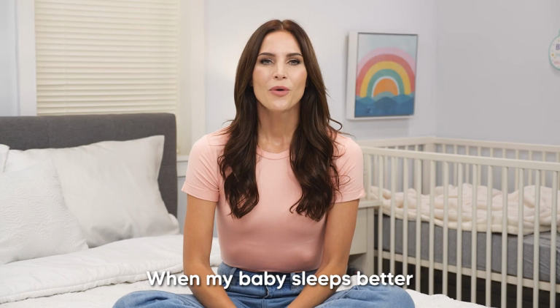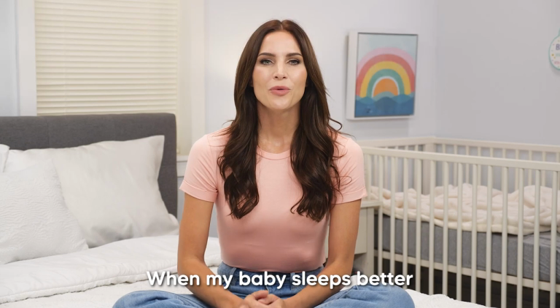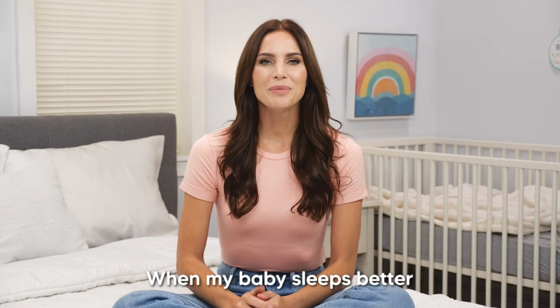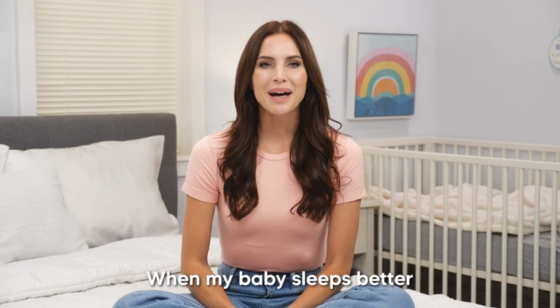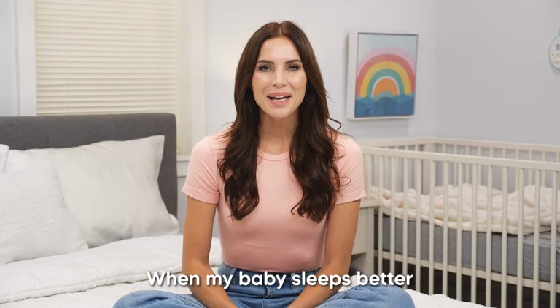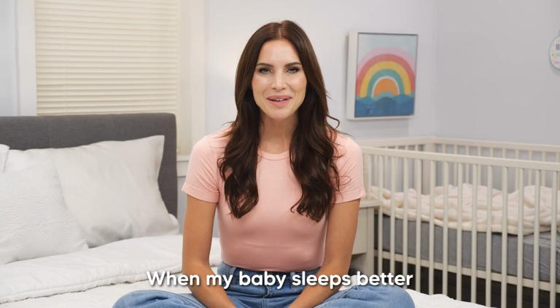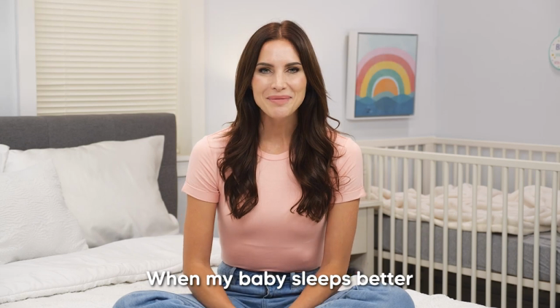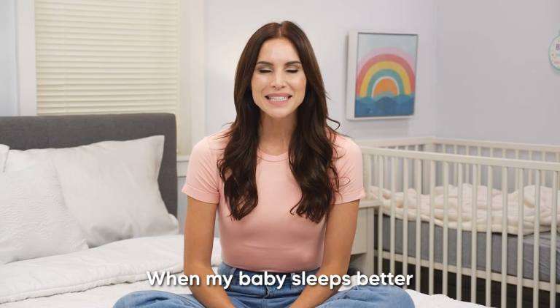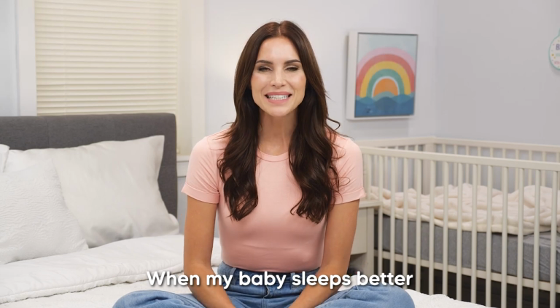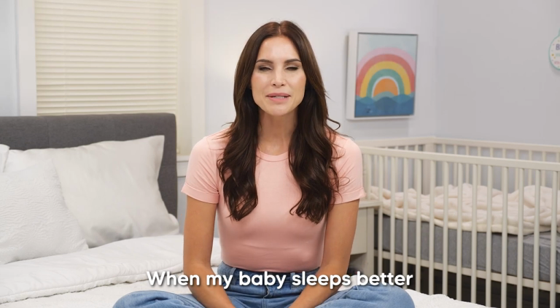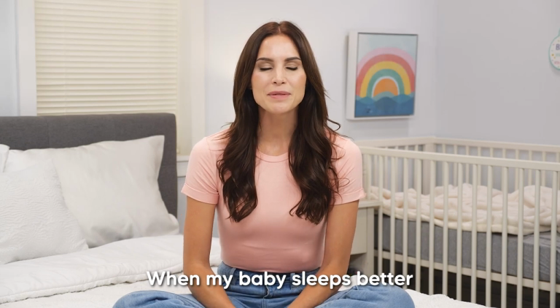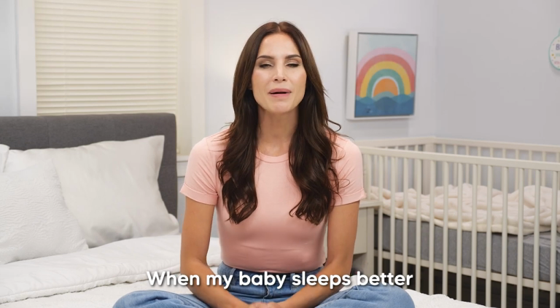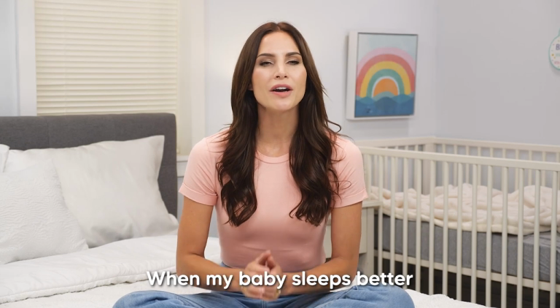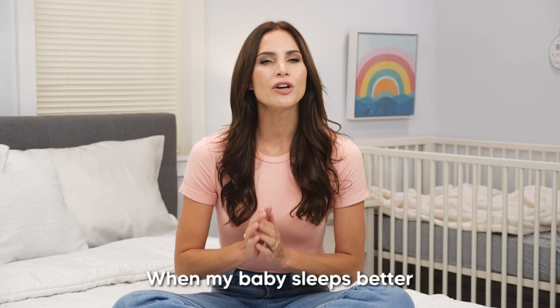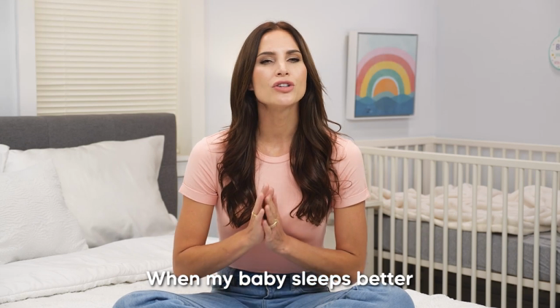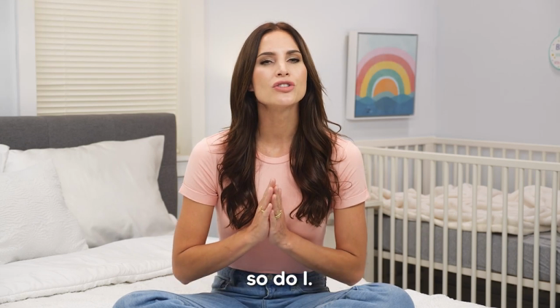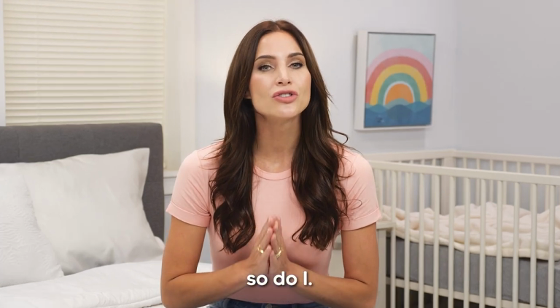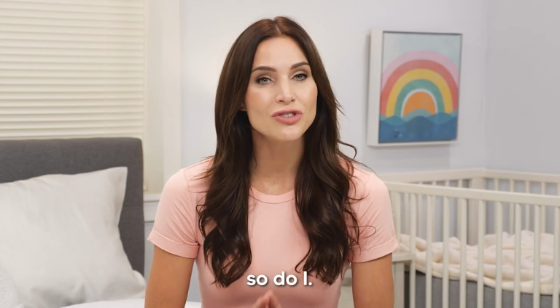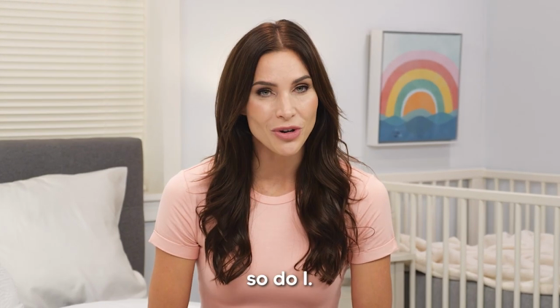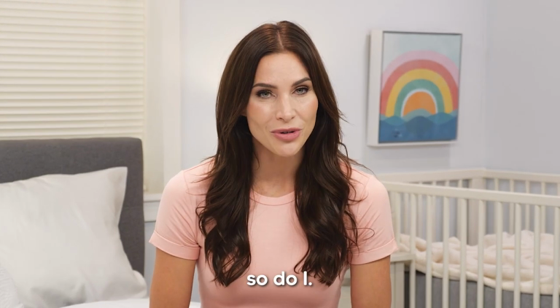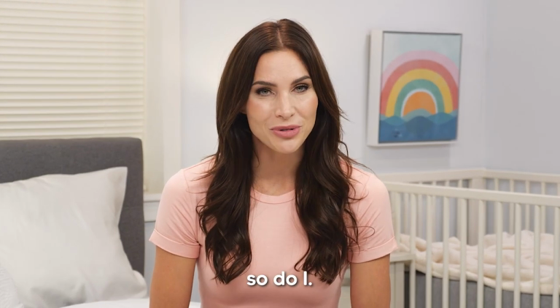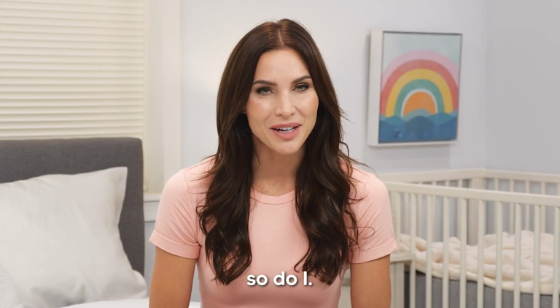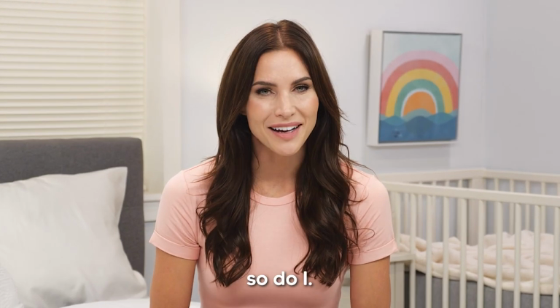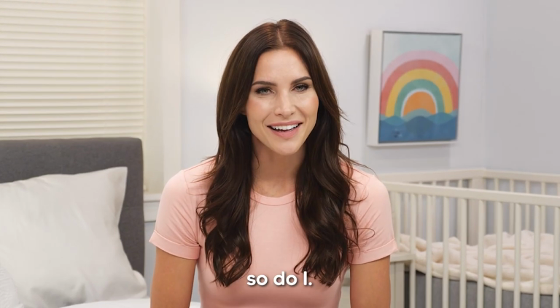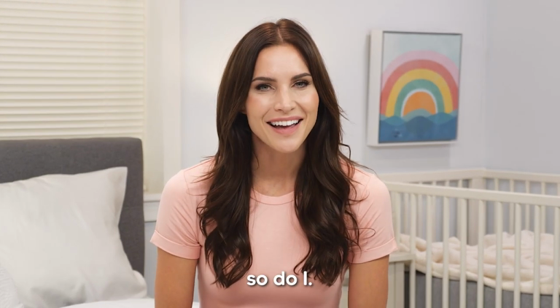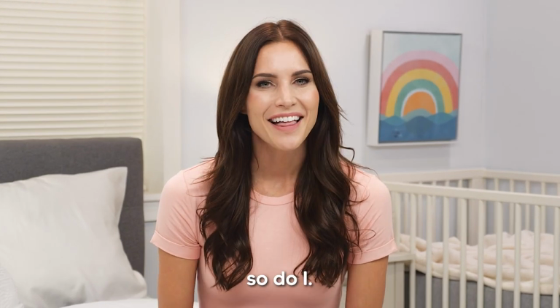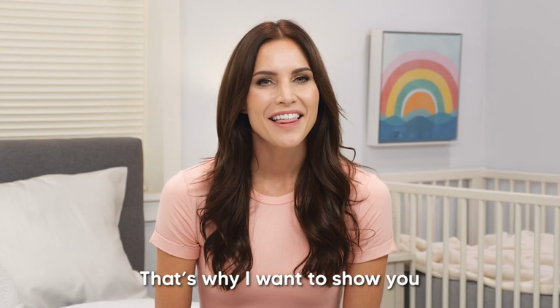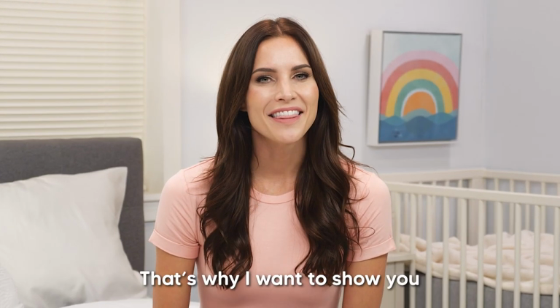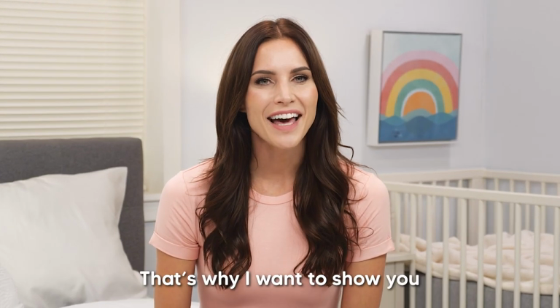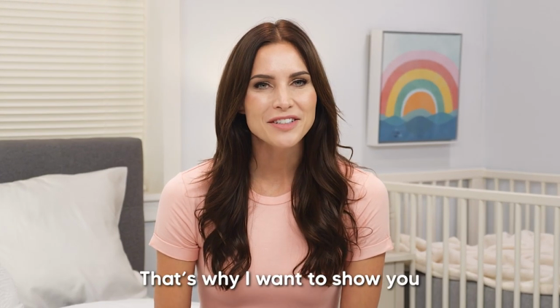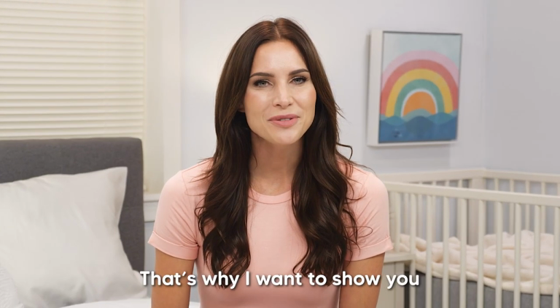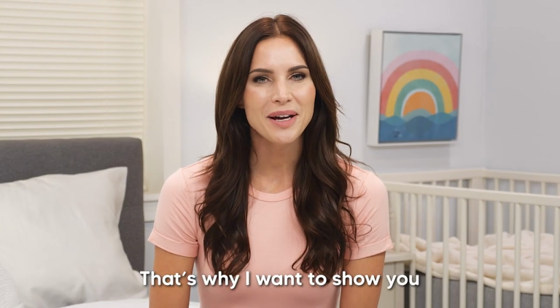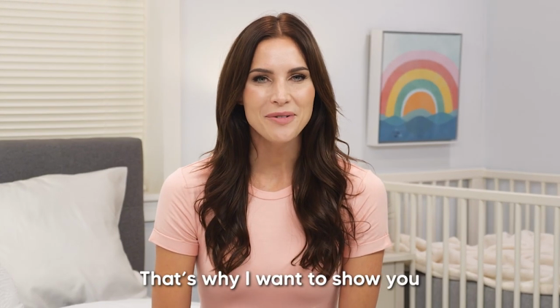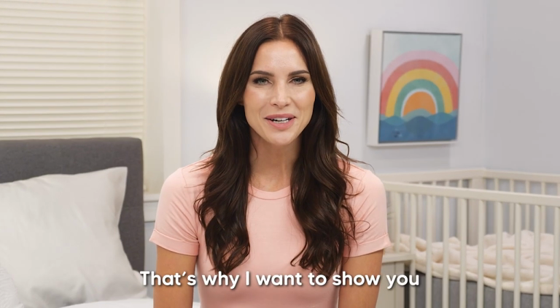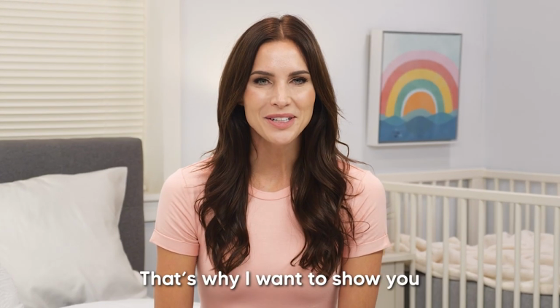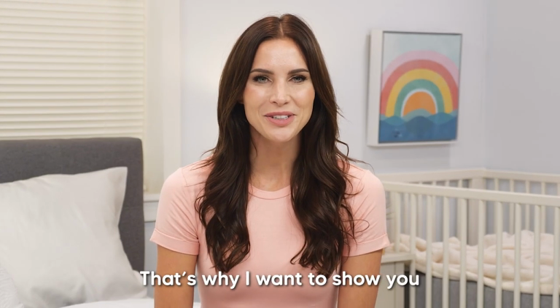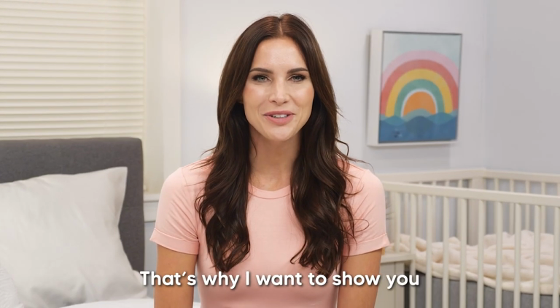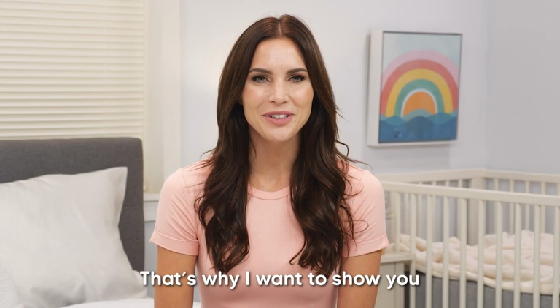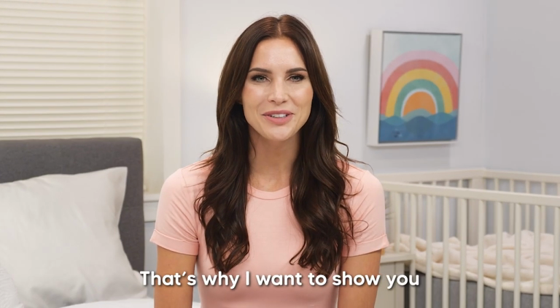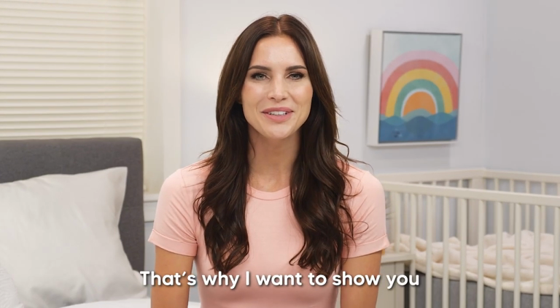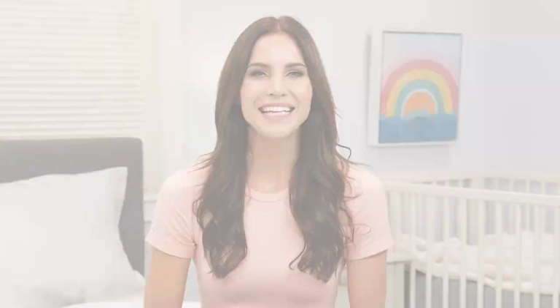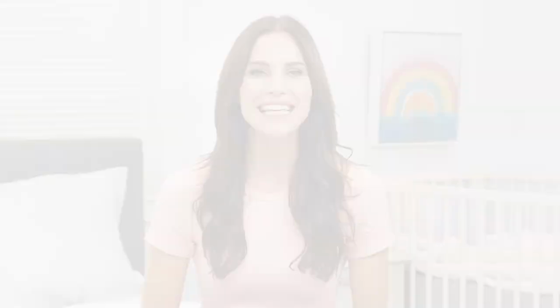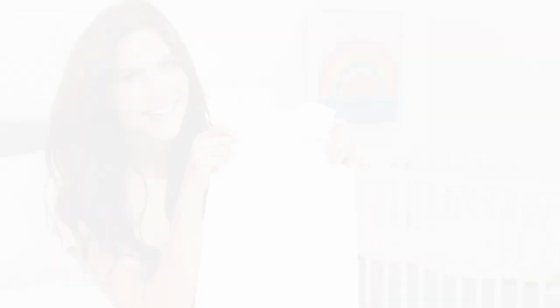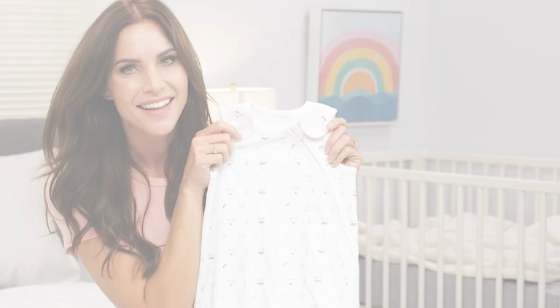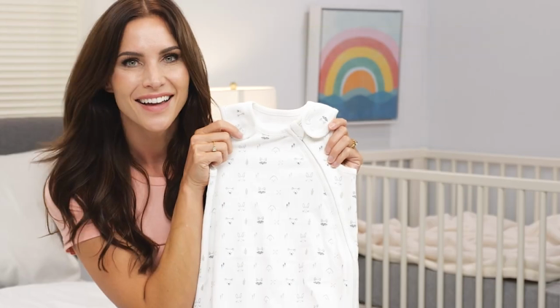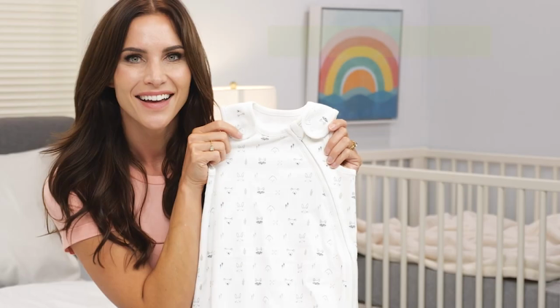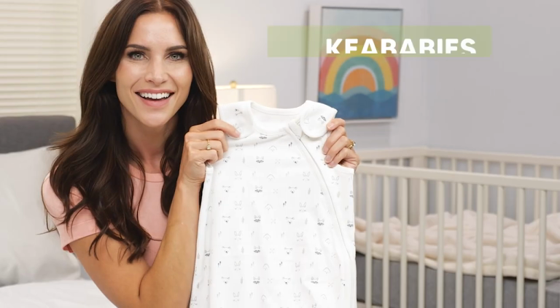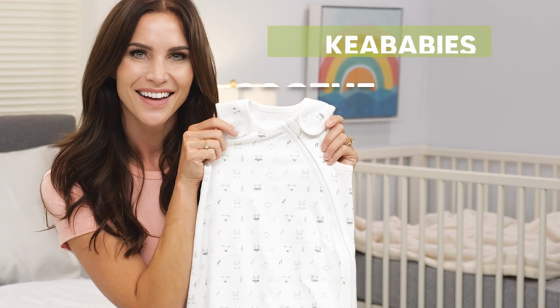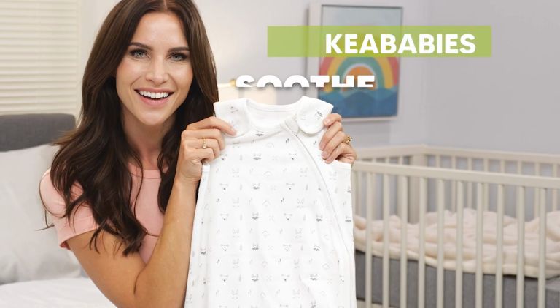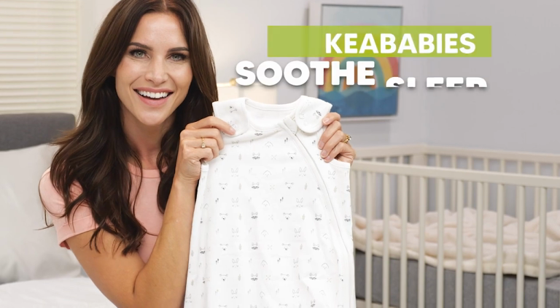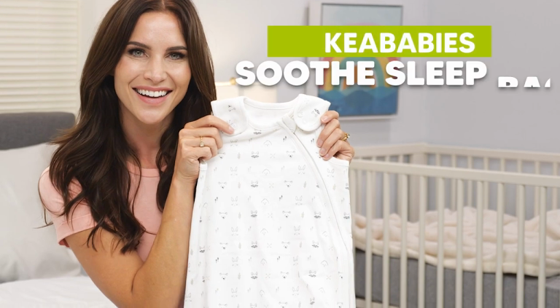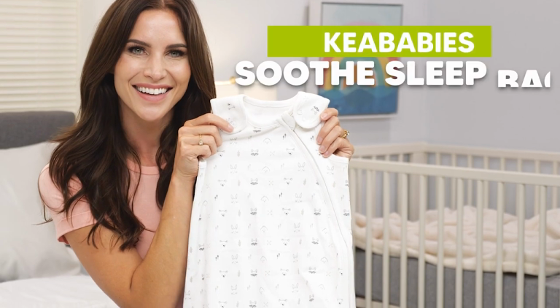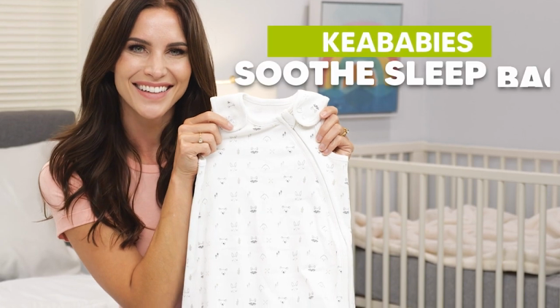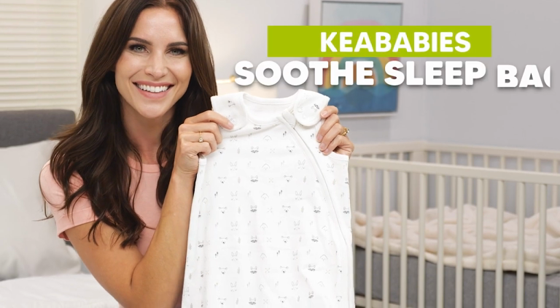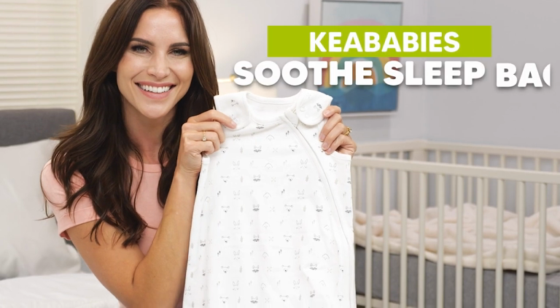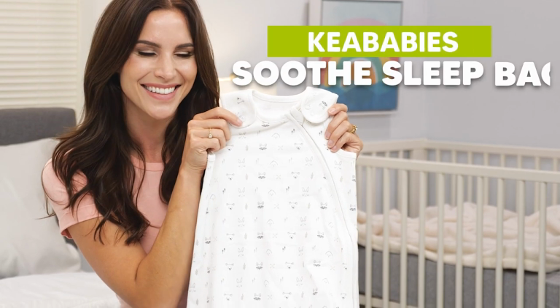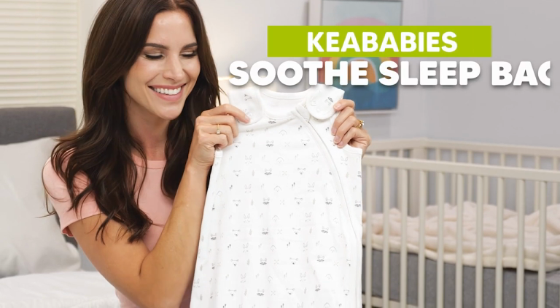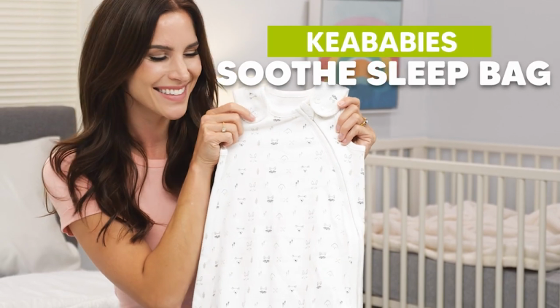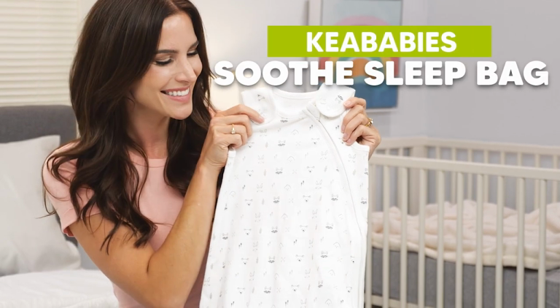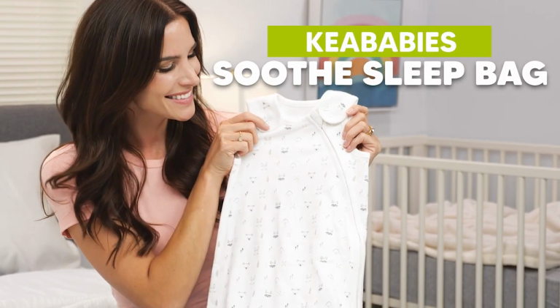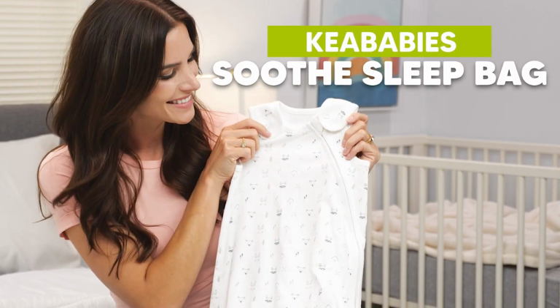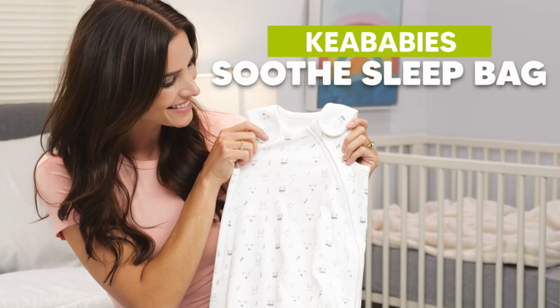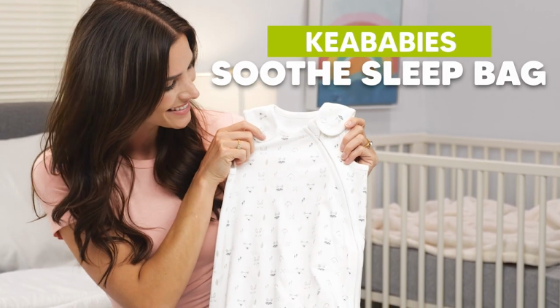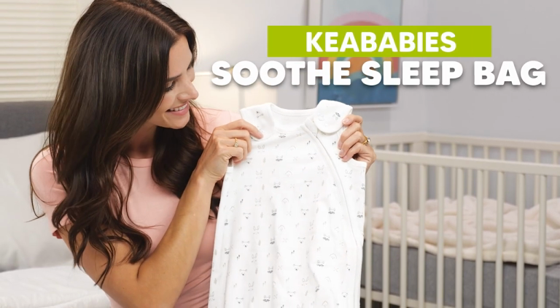When my baby sleeps better, so do I. That's why I want to show you the Kia Baby's Soothe Sleep Bag.